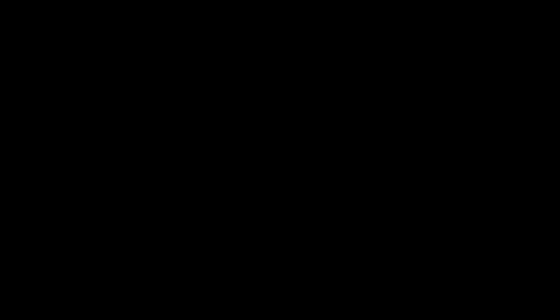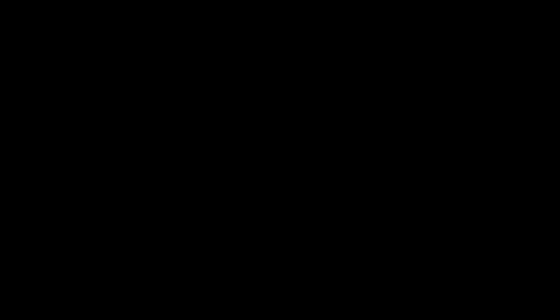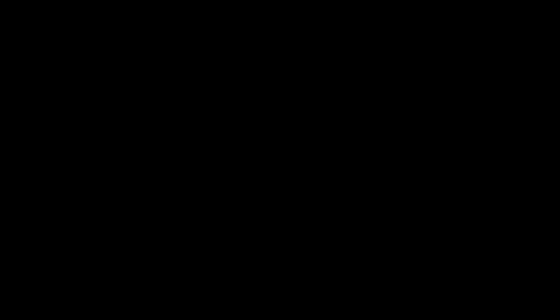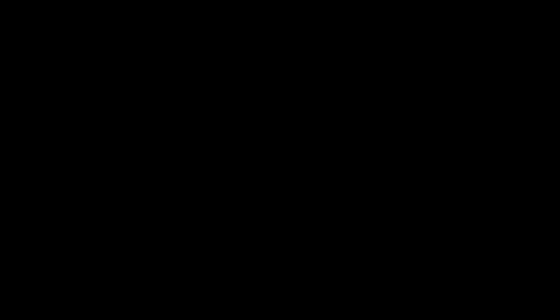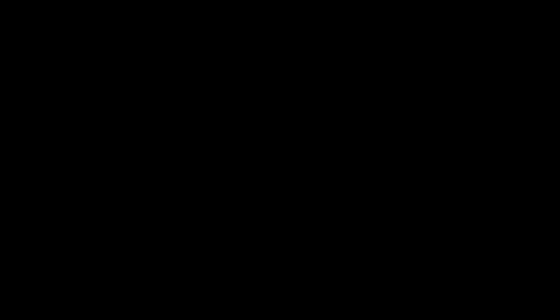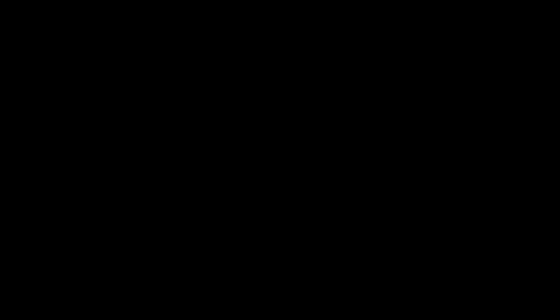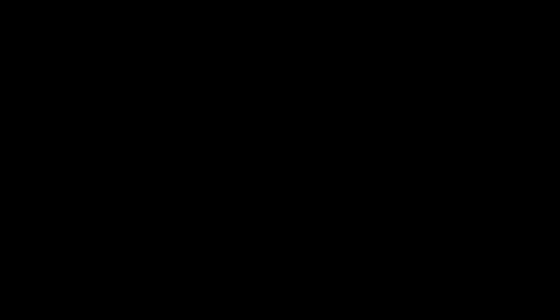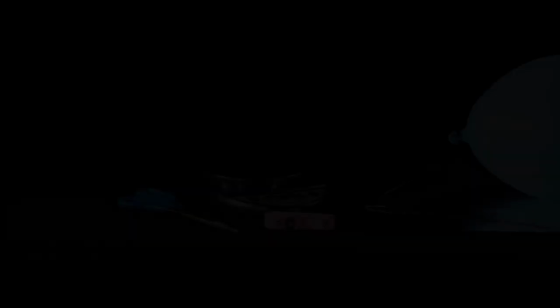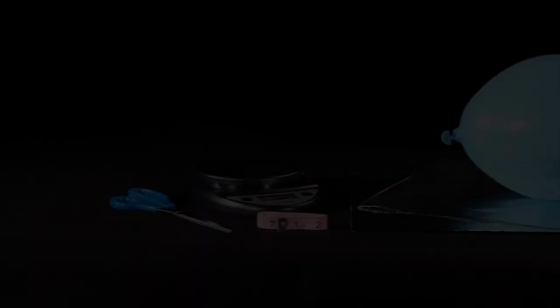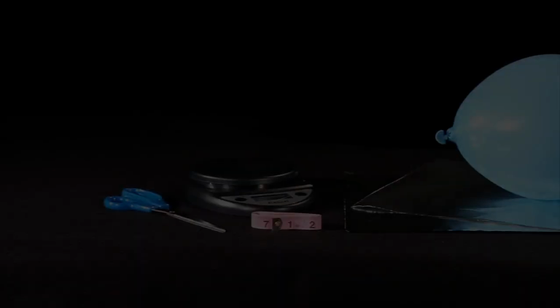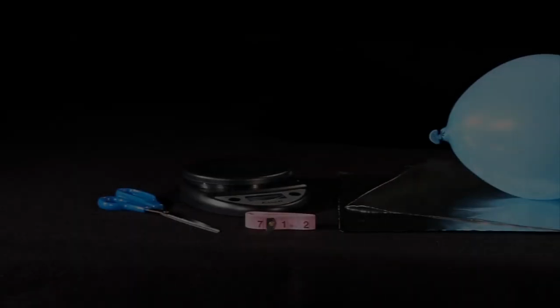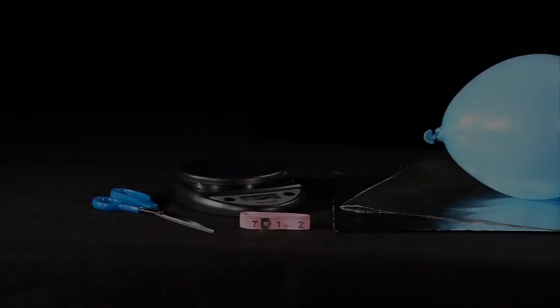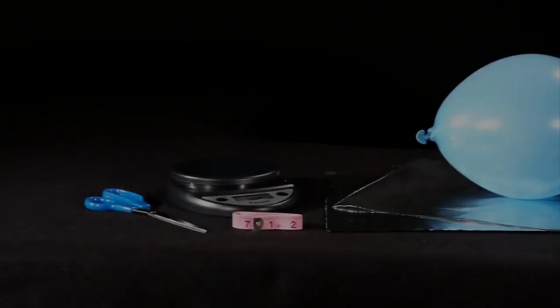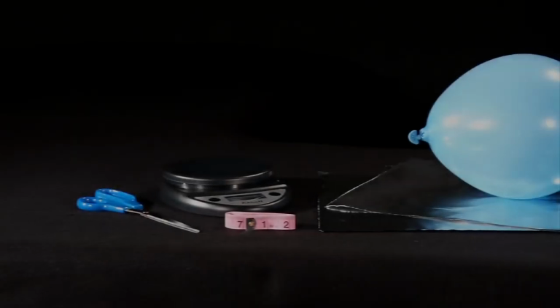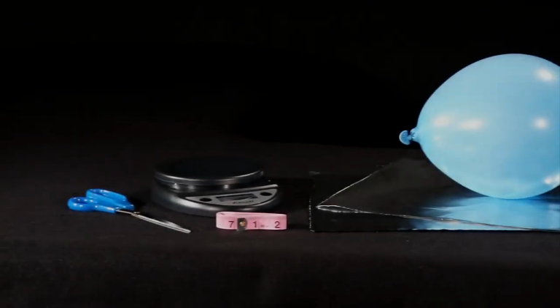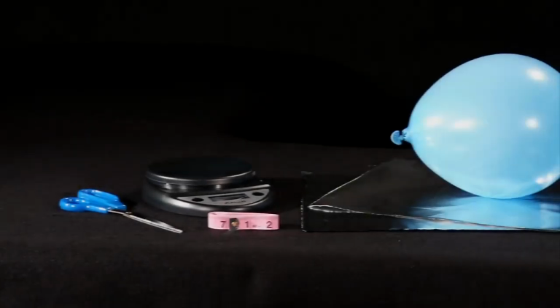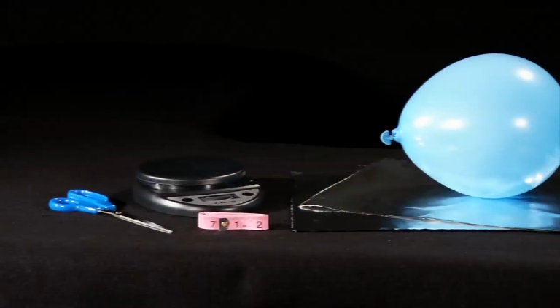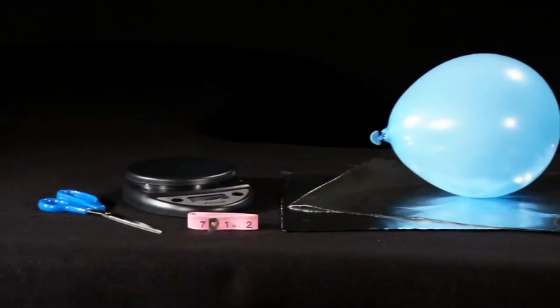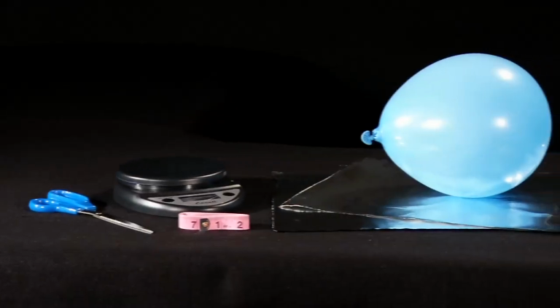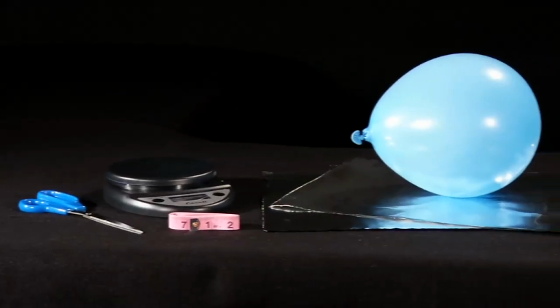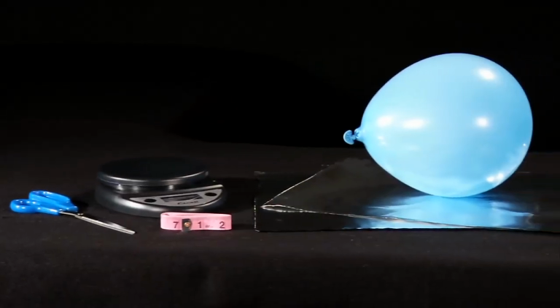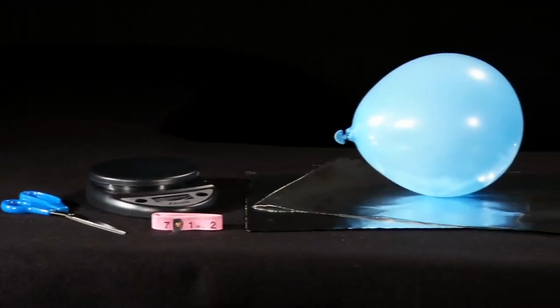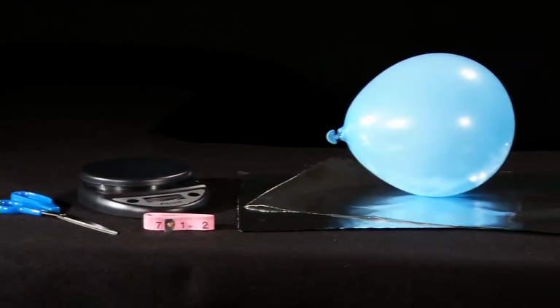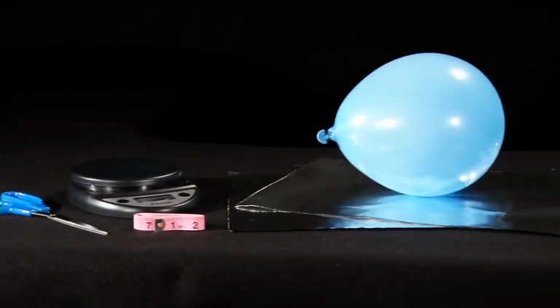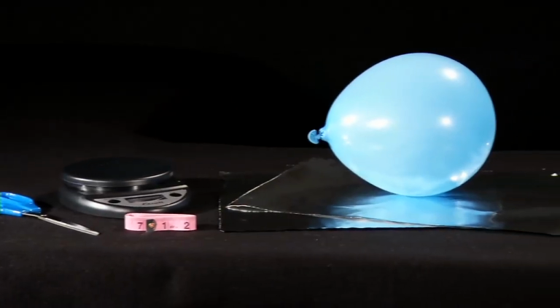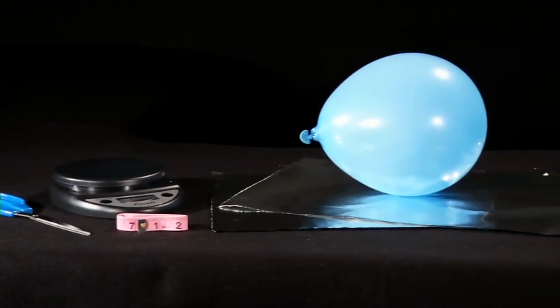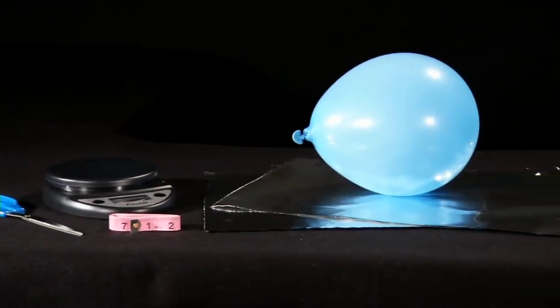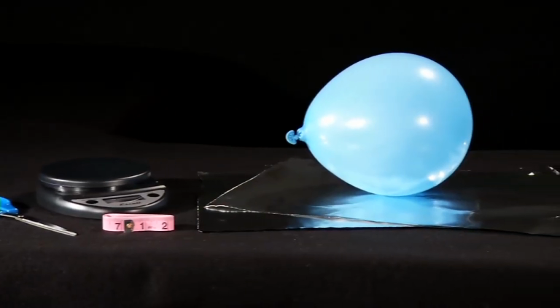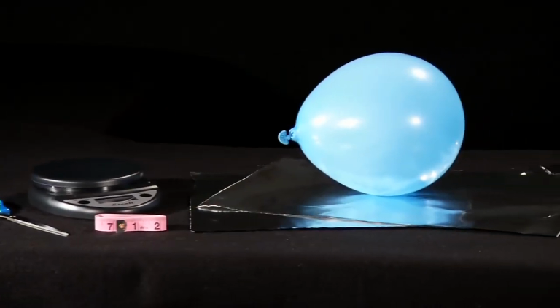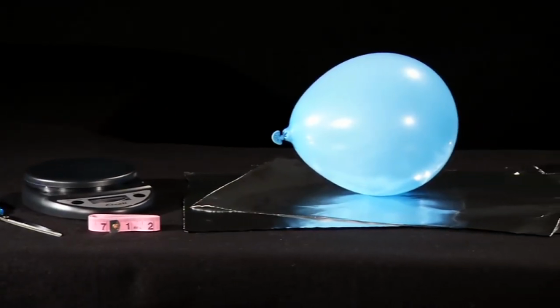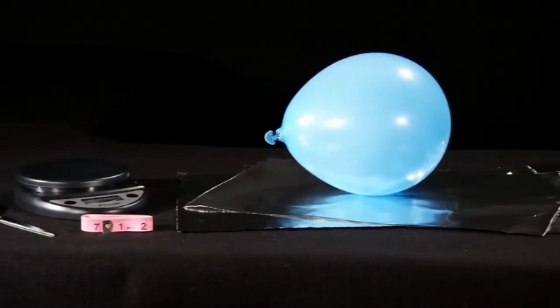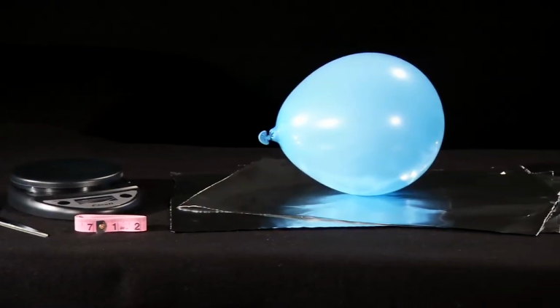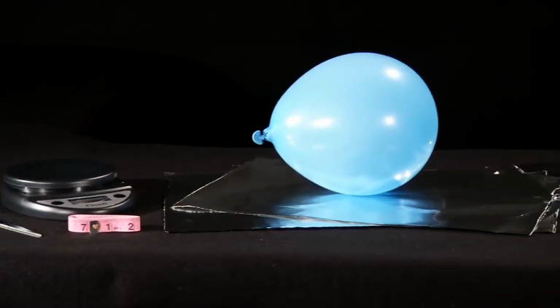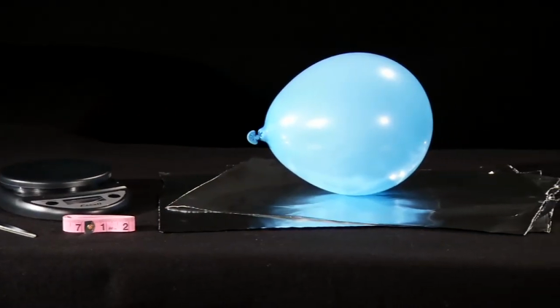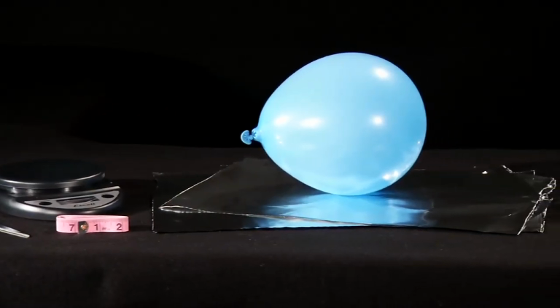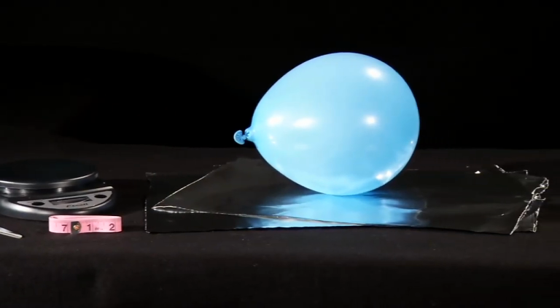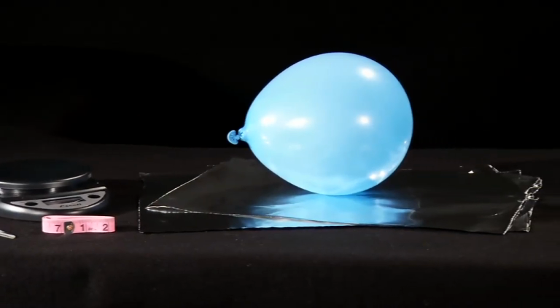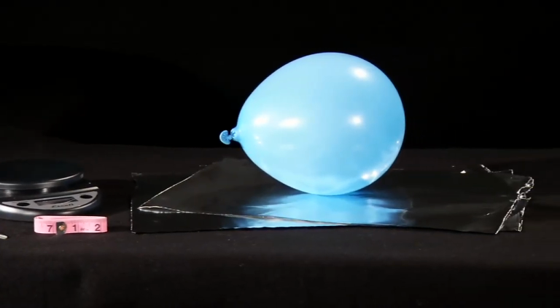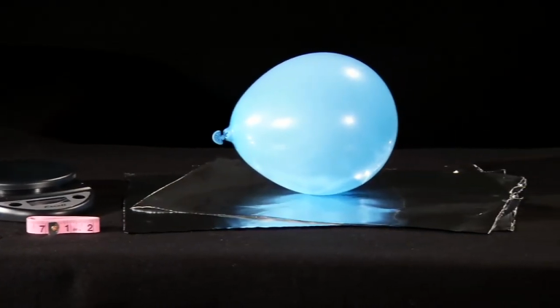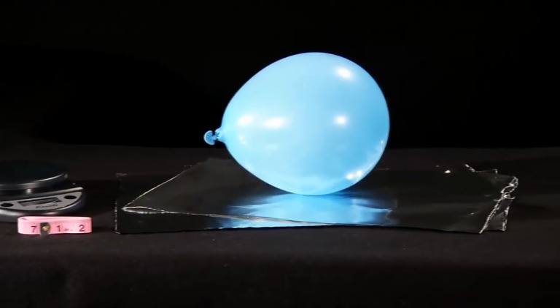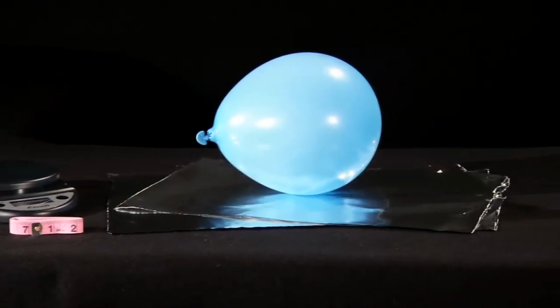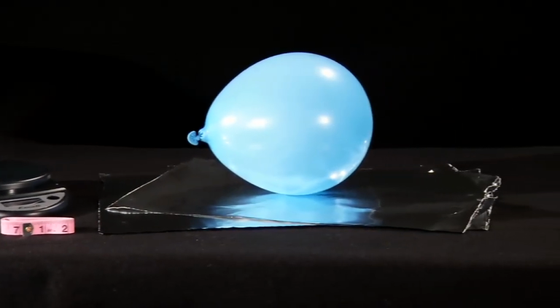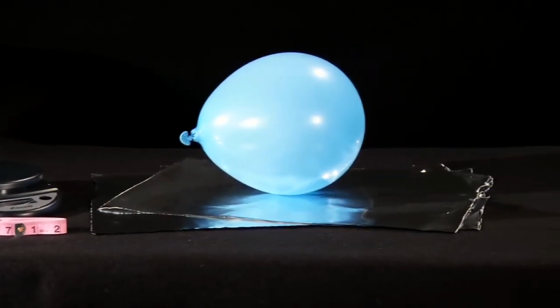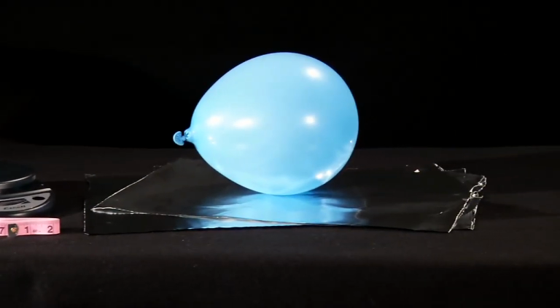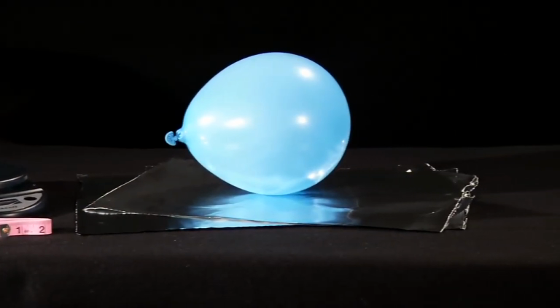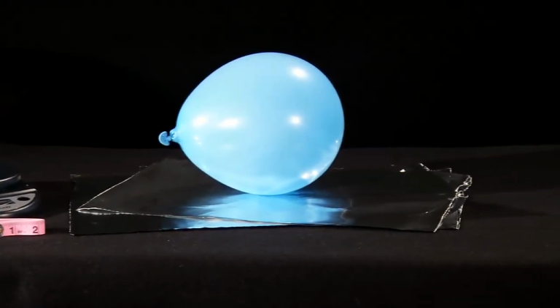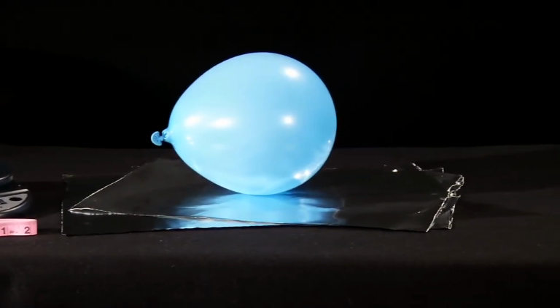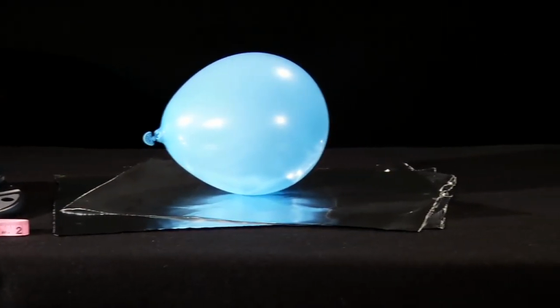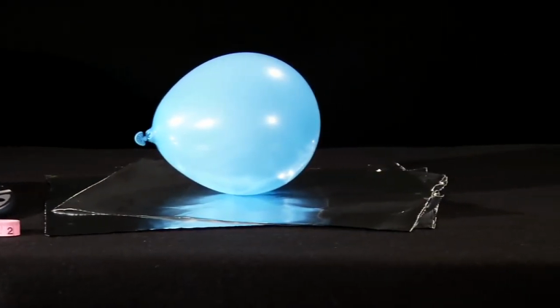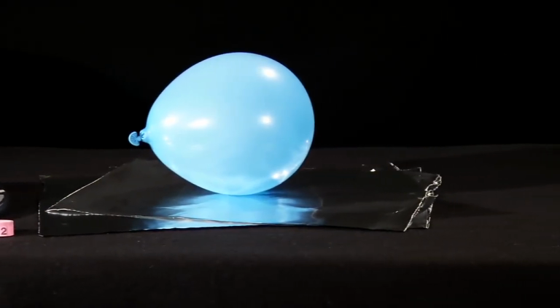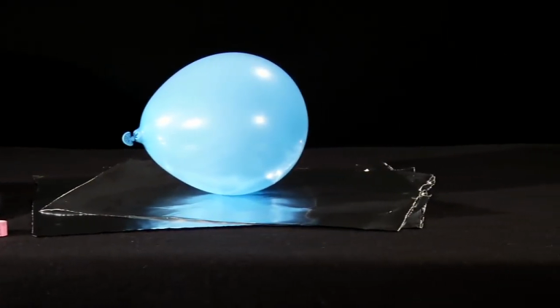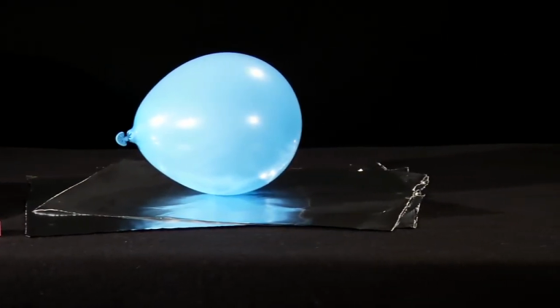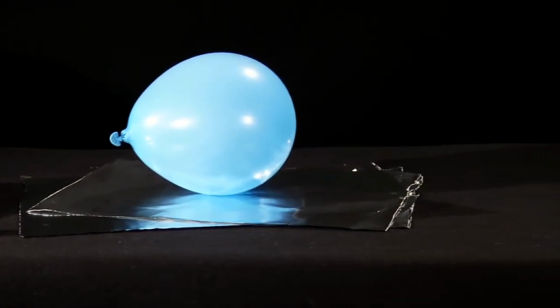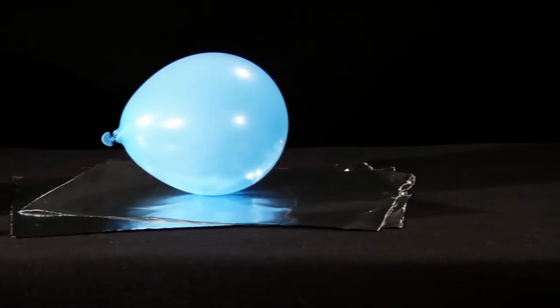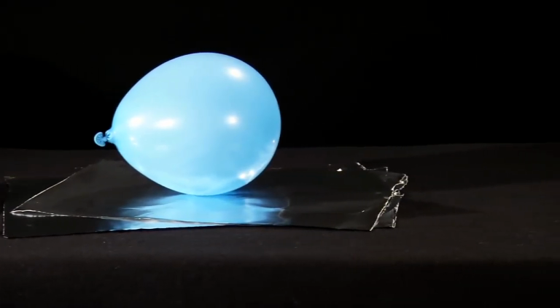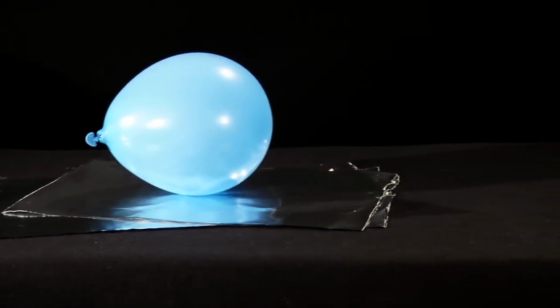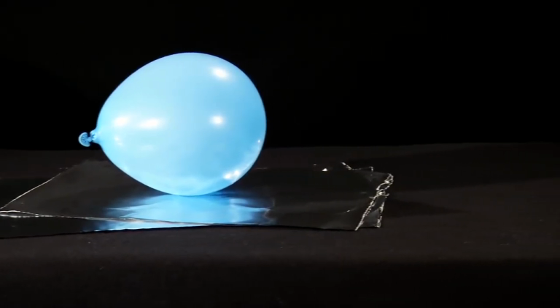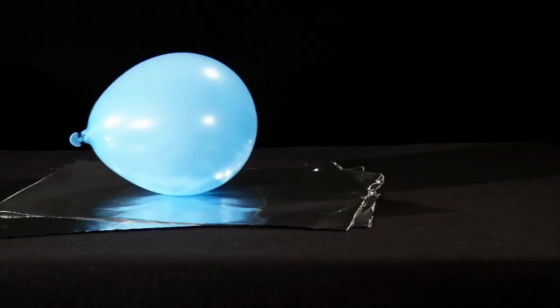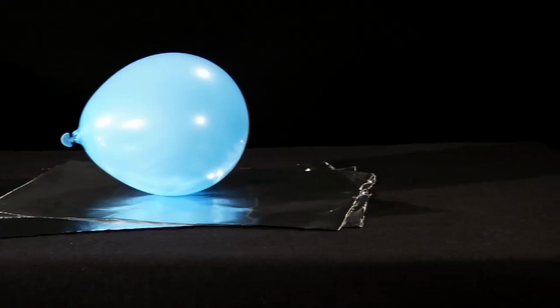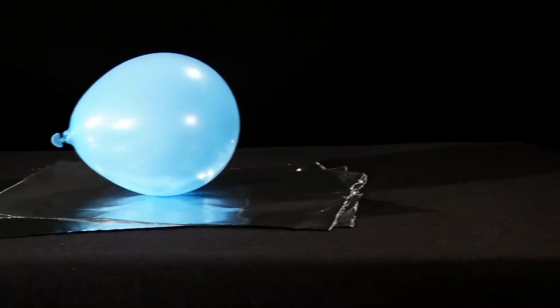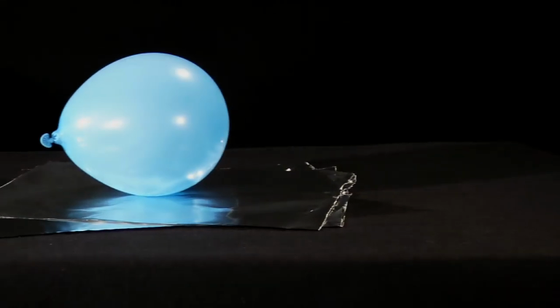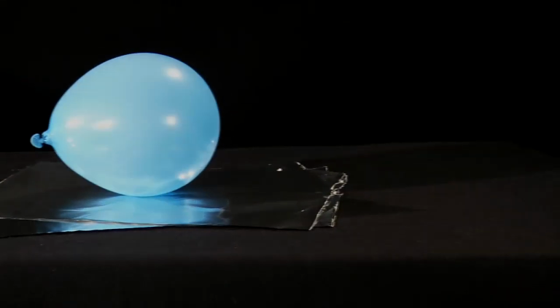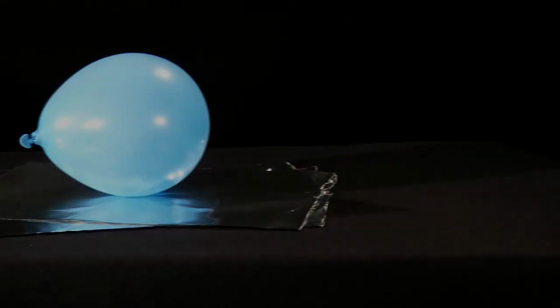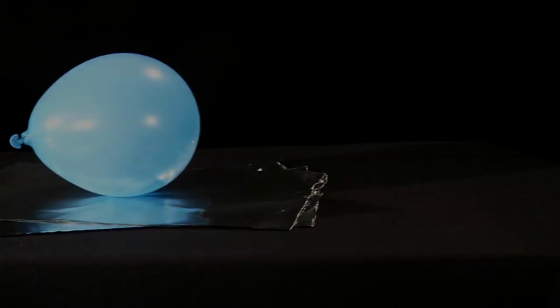In this activity, you'll model and measure the collapse of a large star to understand the important role of density in black holes.